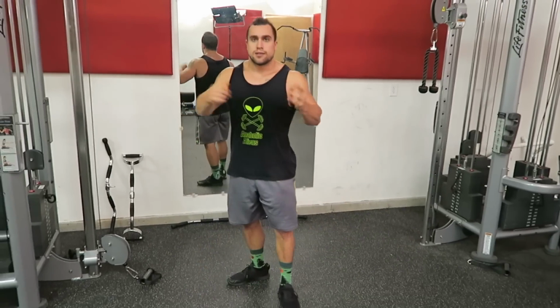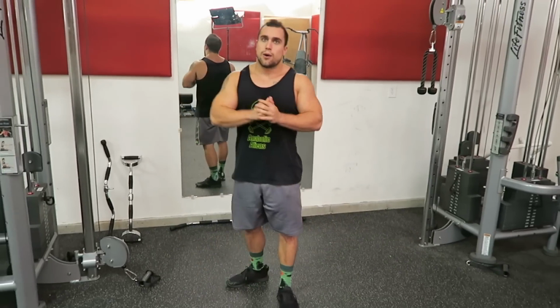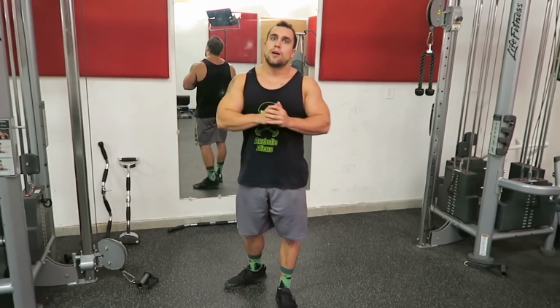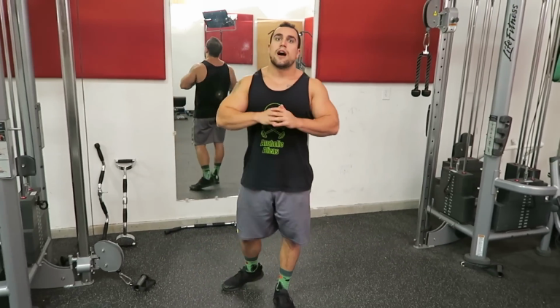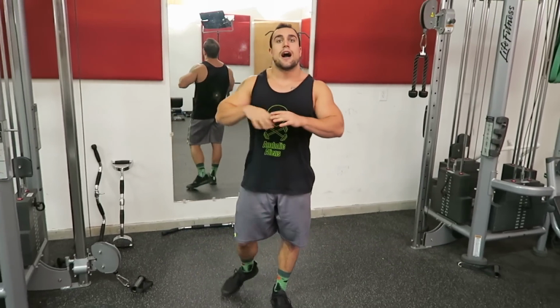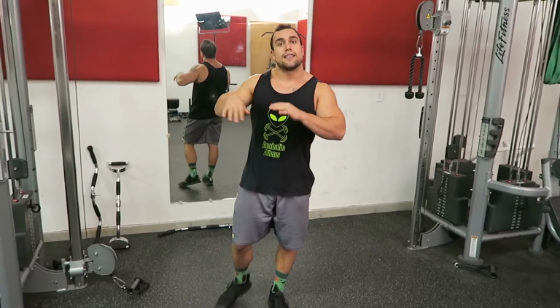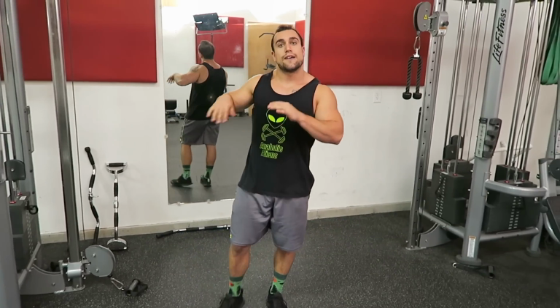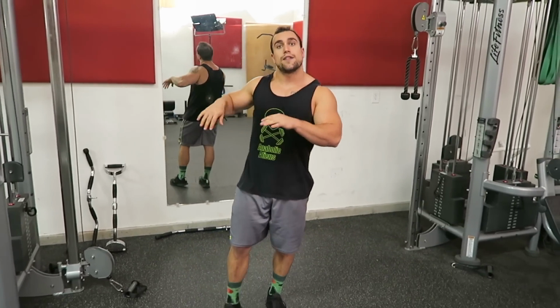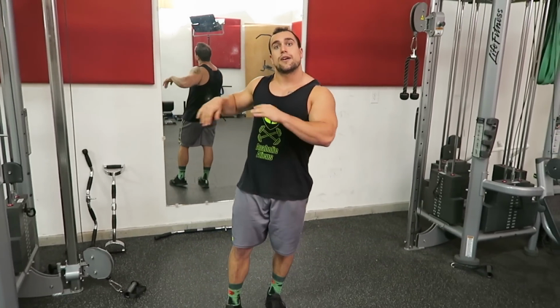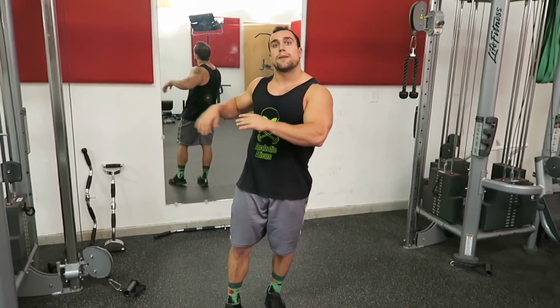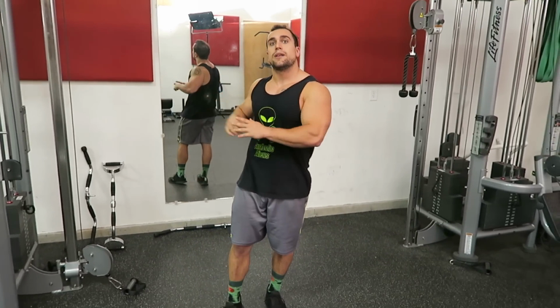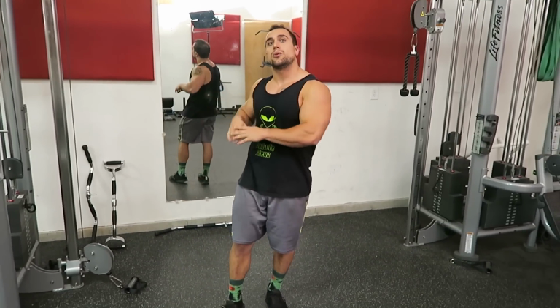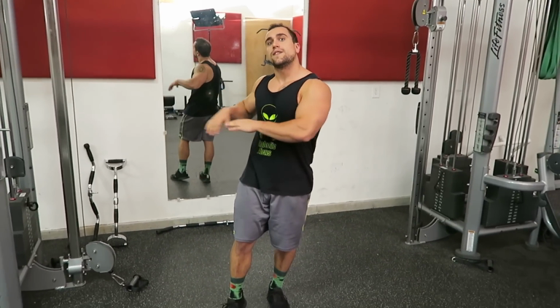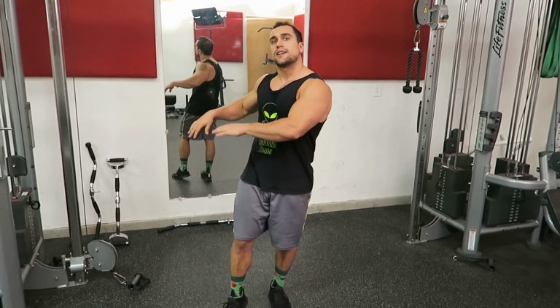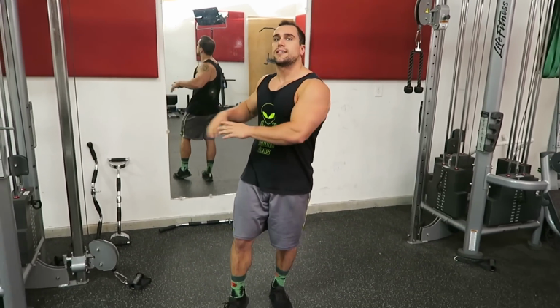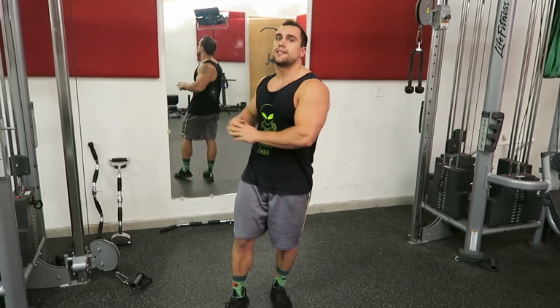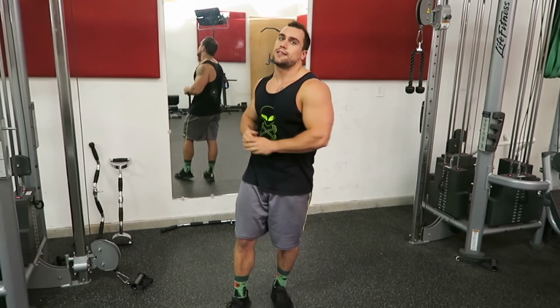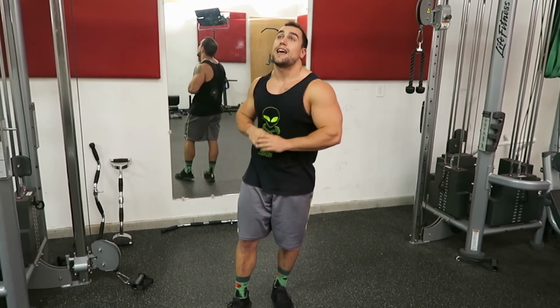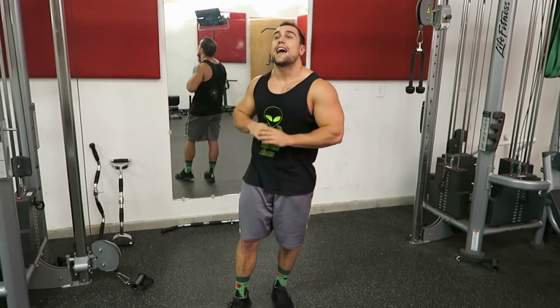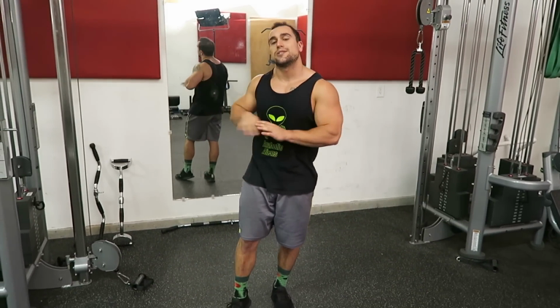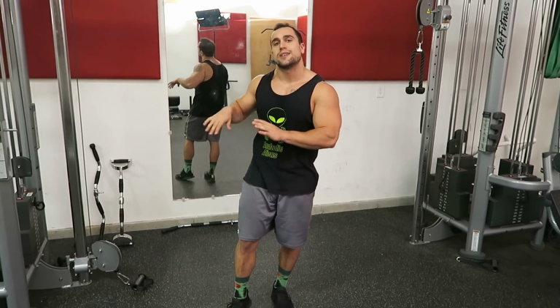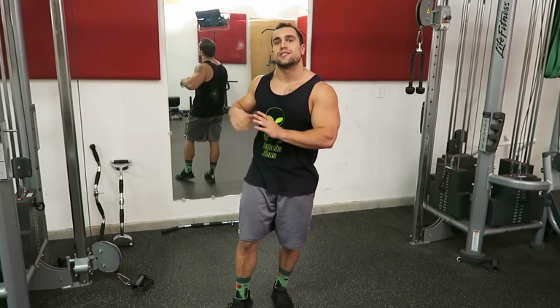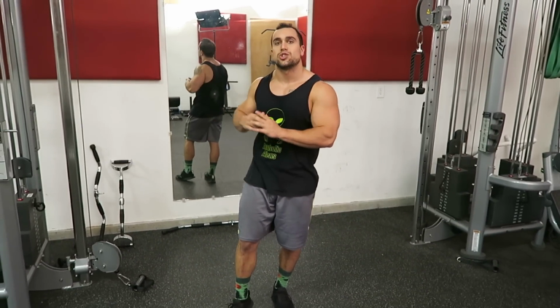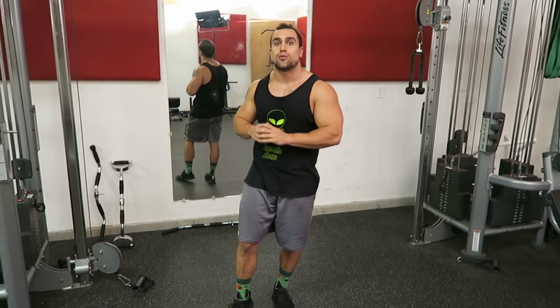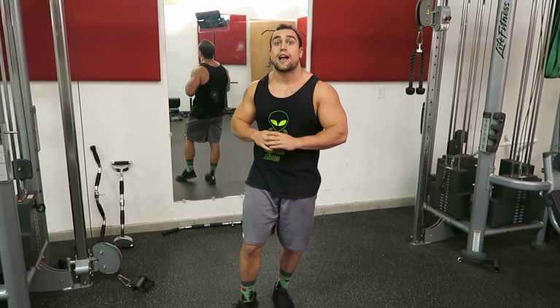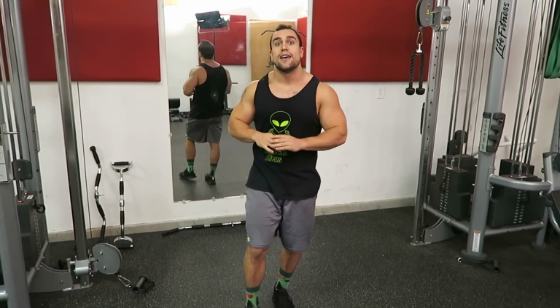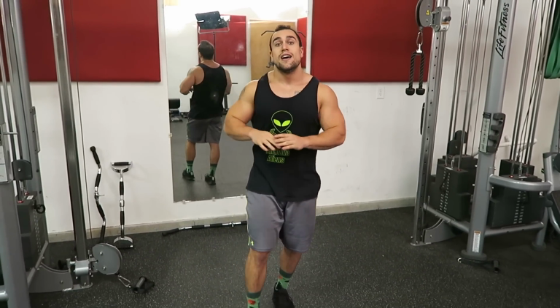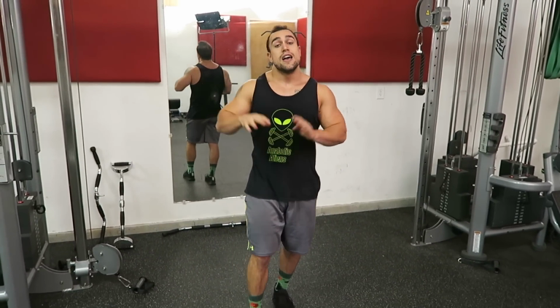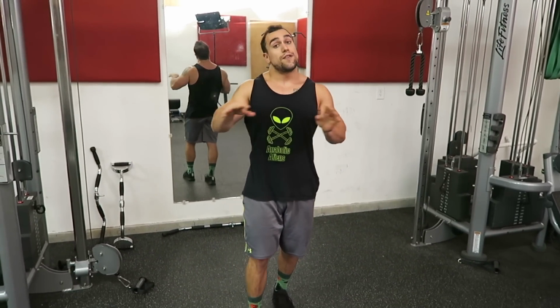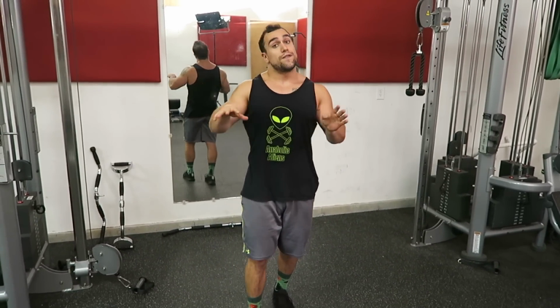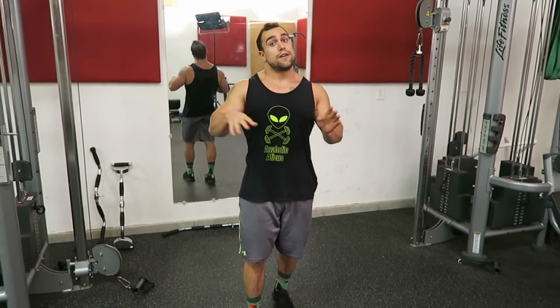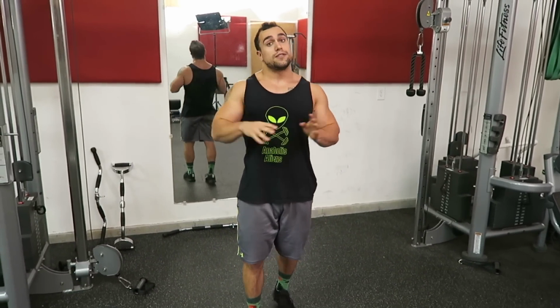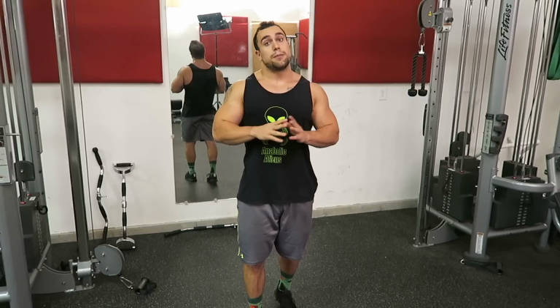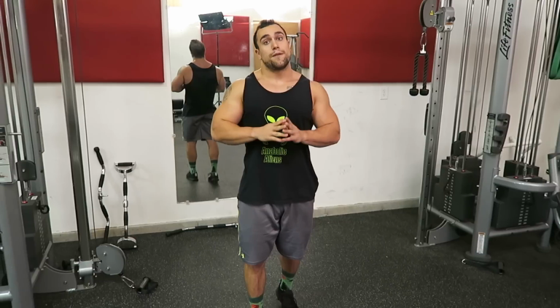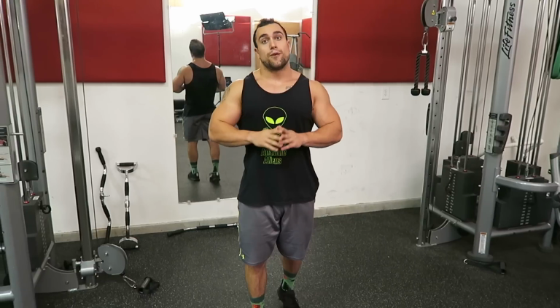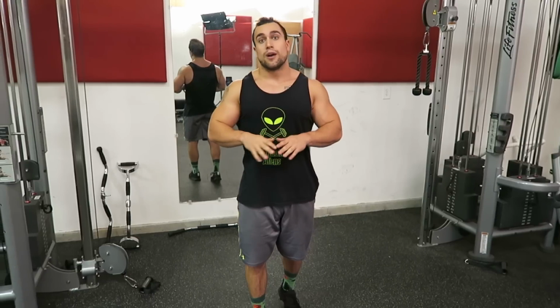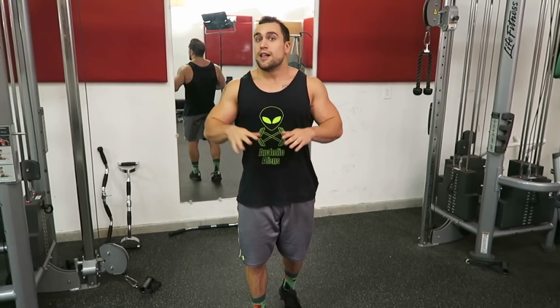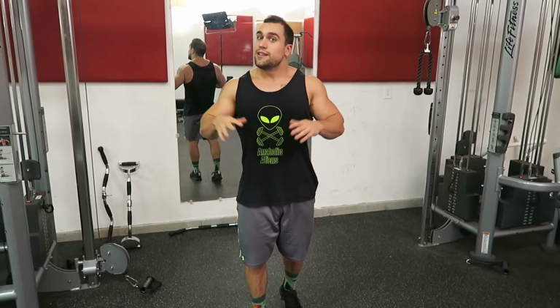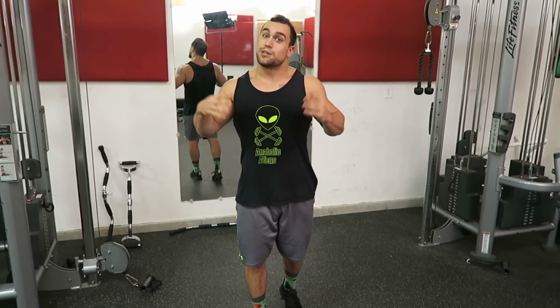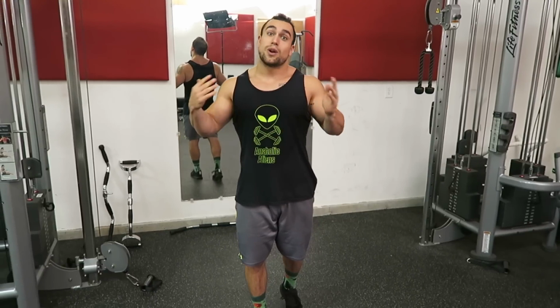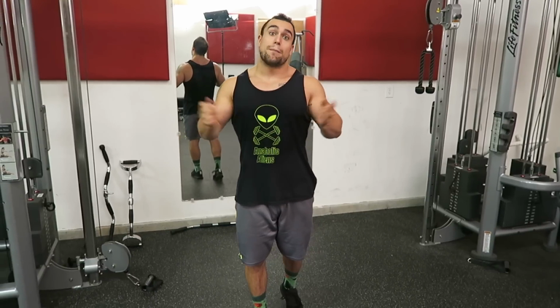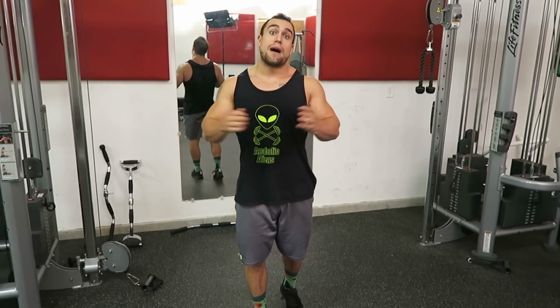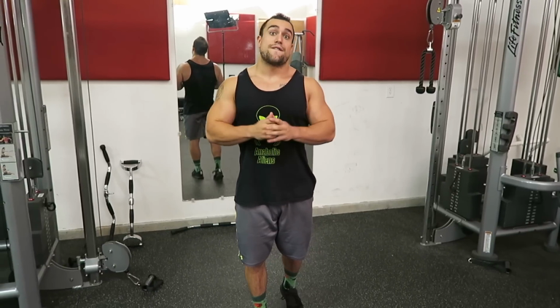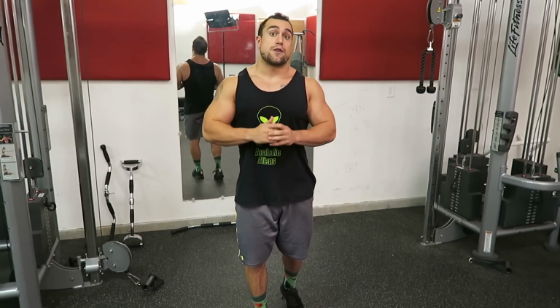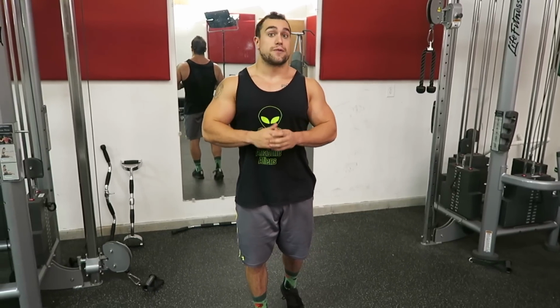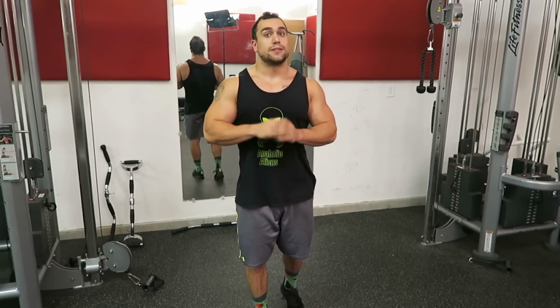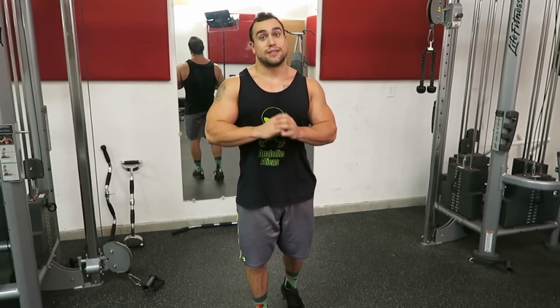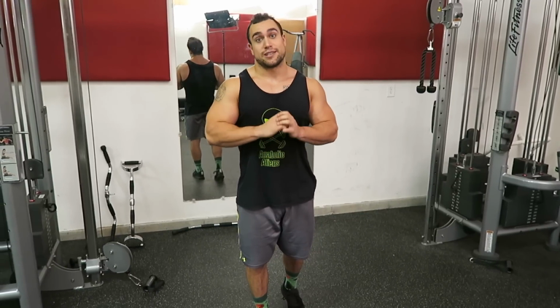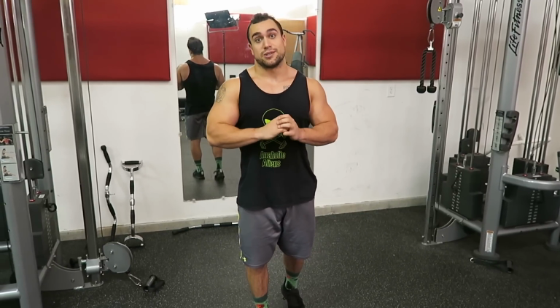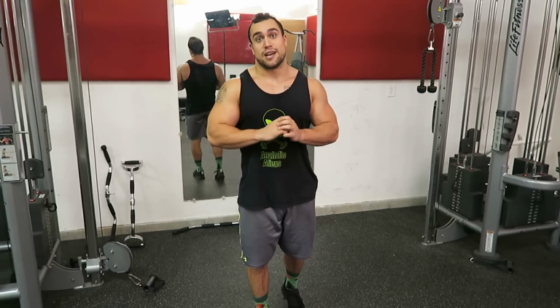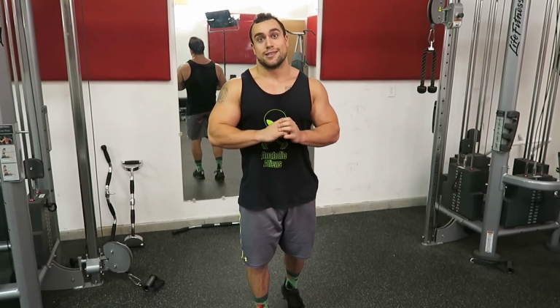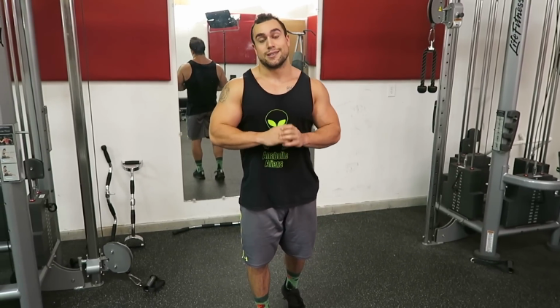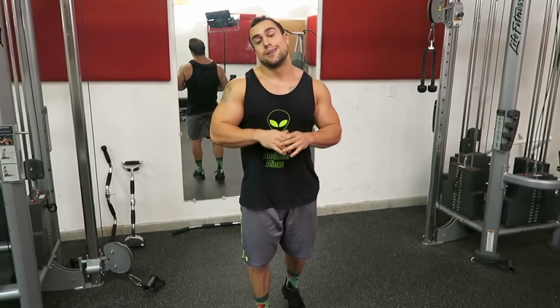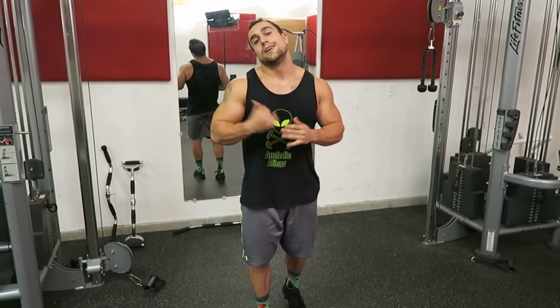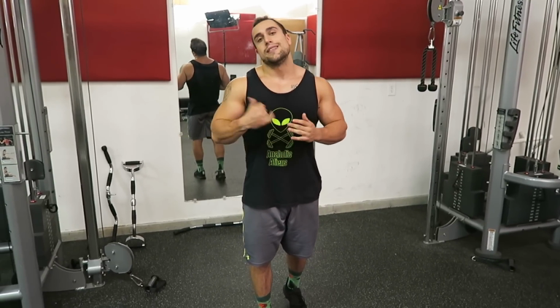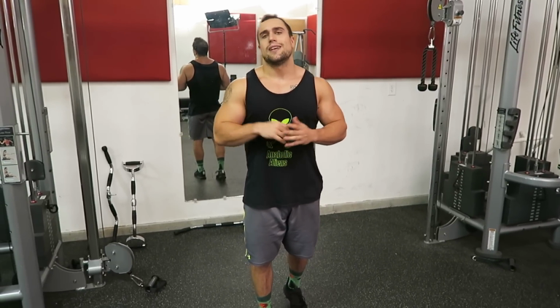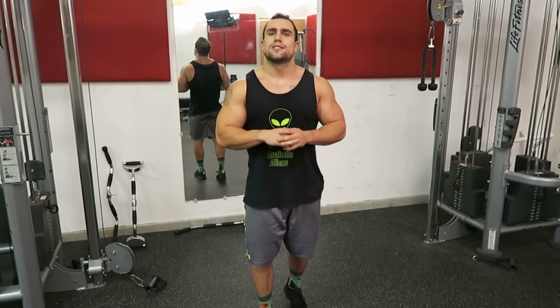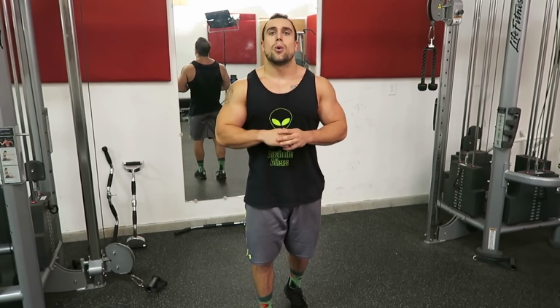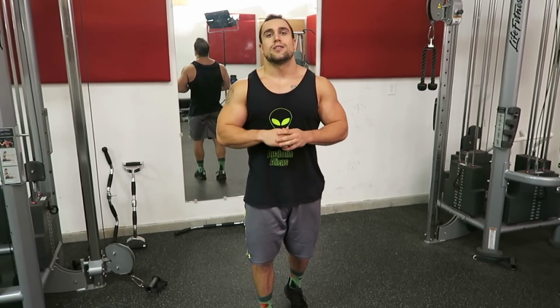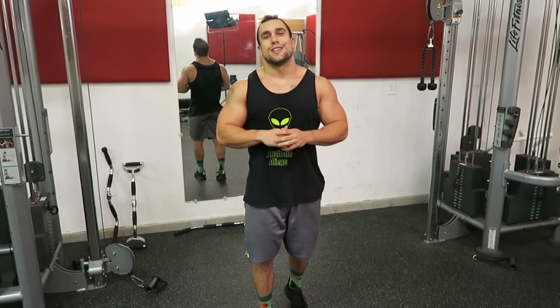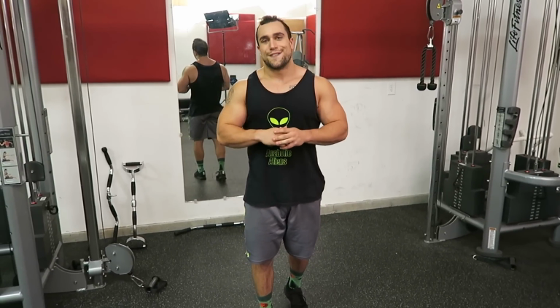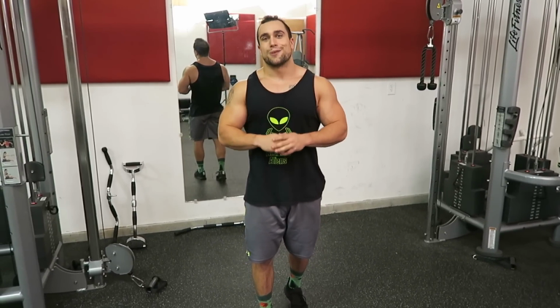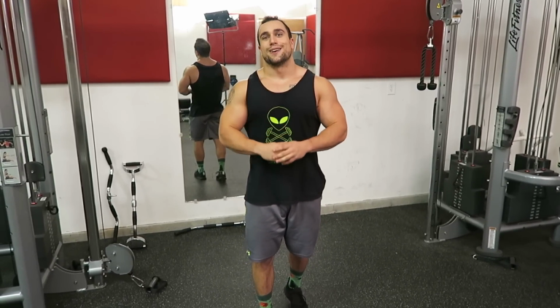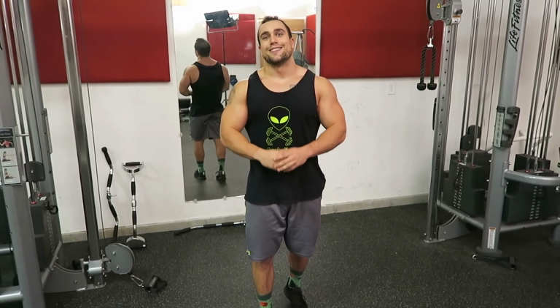I definitely recommend you give this exercise a try if you've never done it before — this is one of my favorite rear delt exercises. Now let's go on to the fifth one.